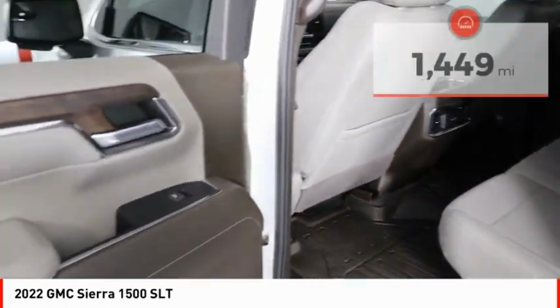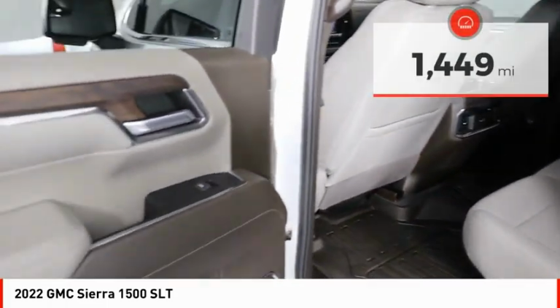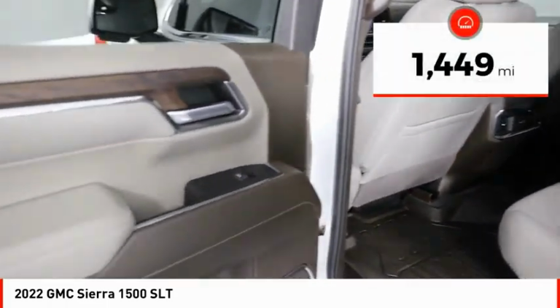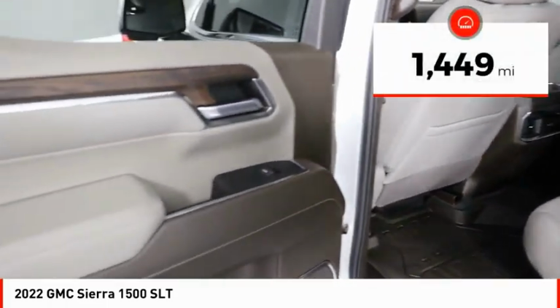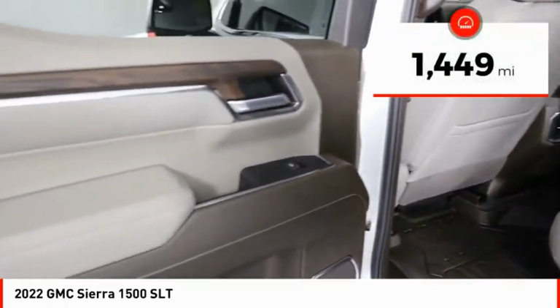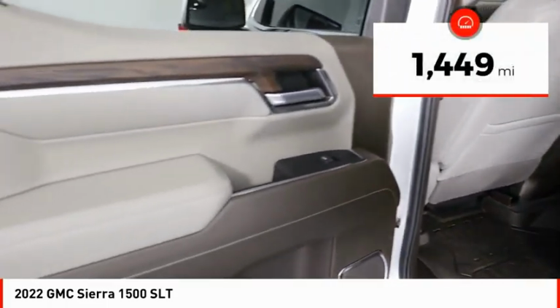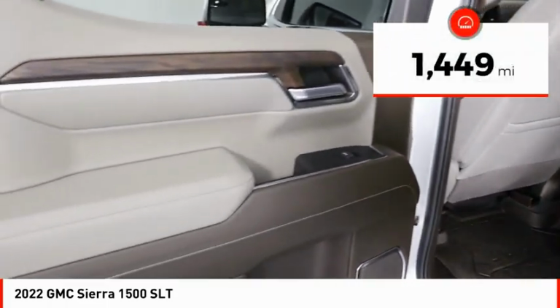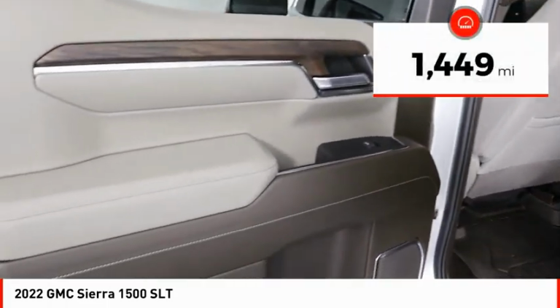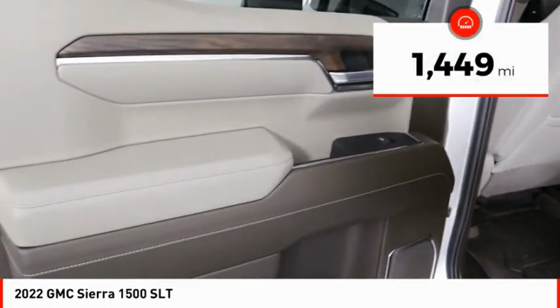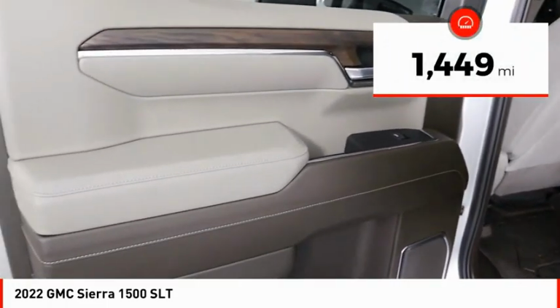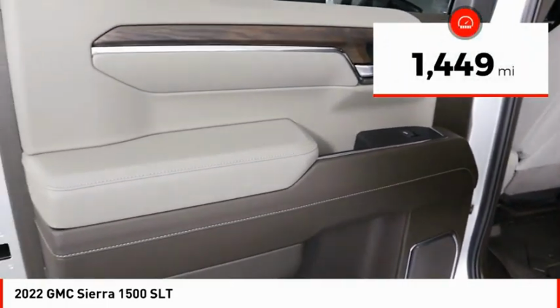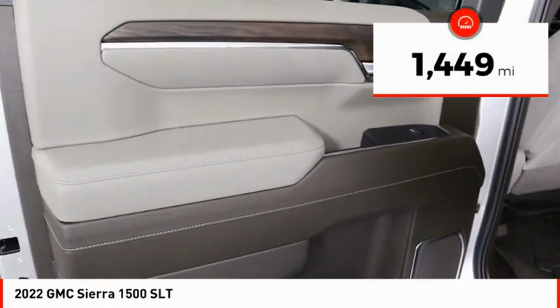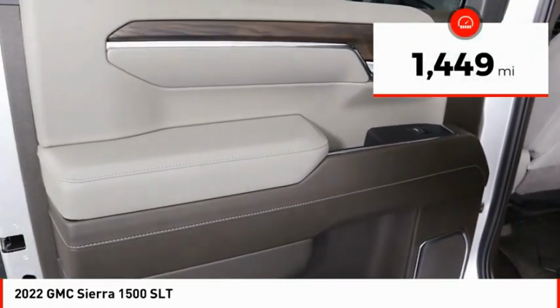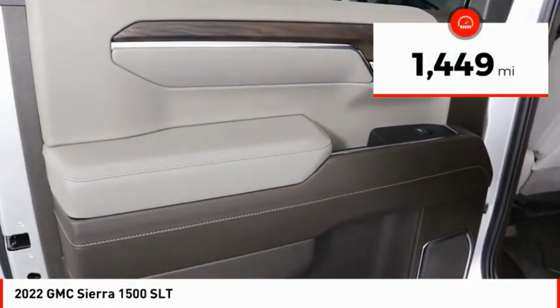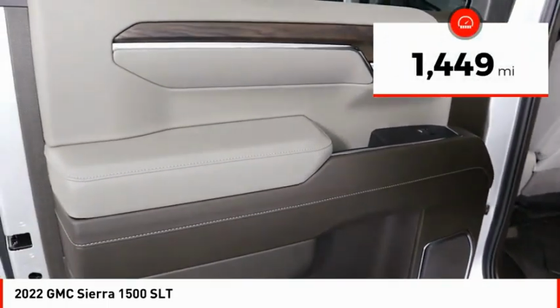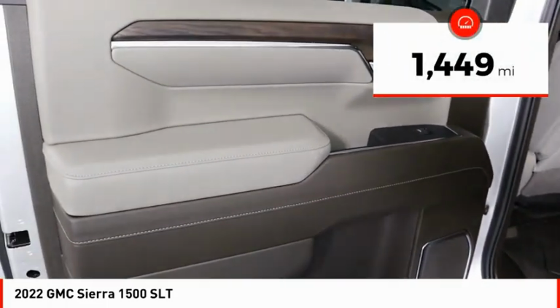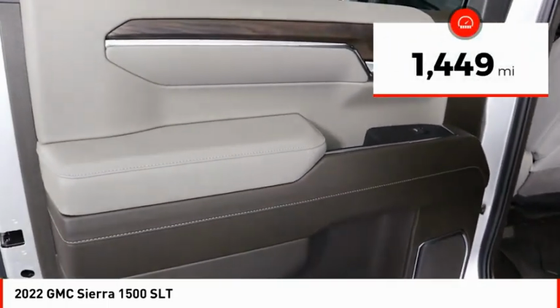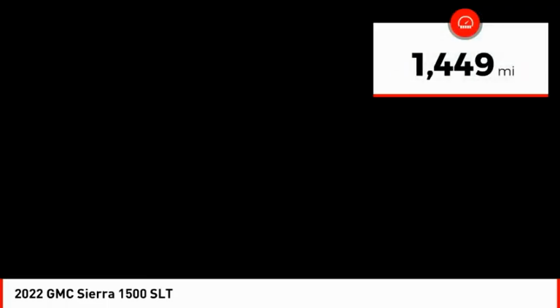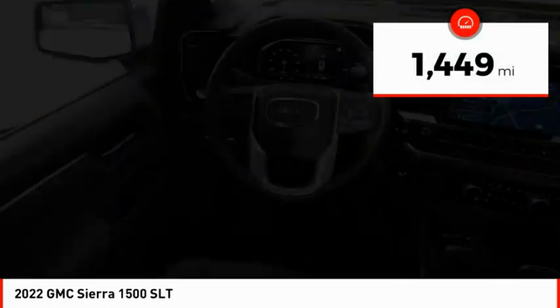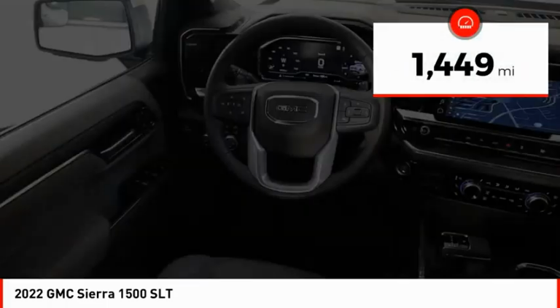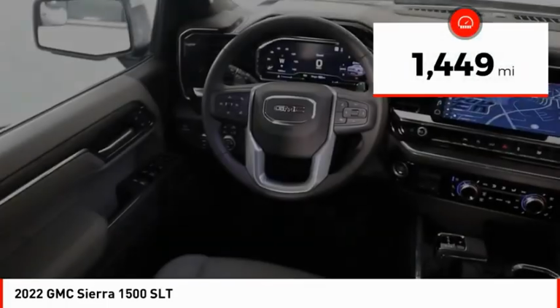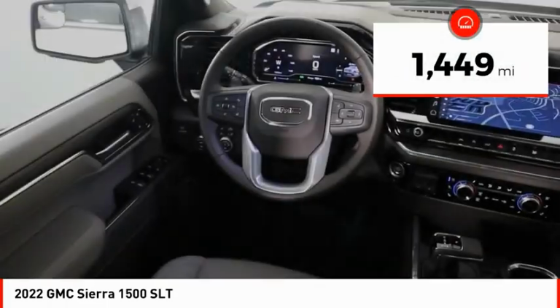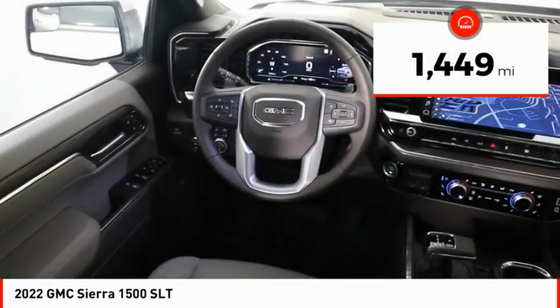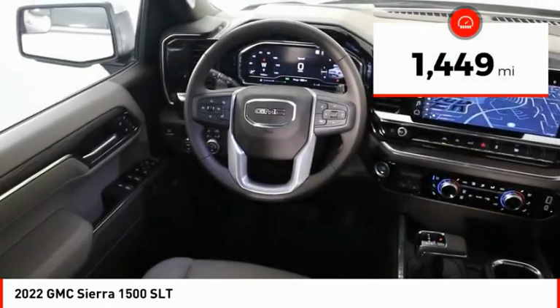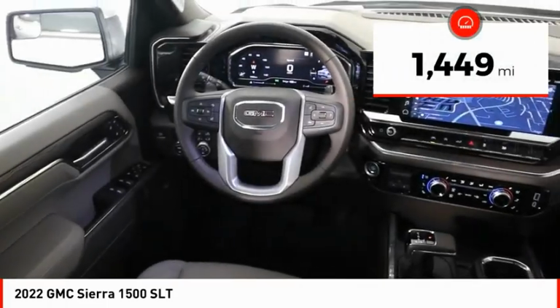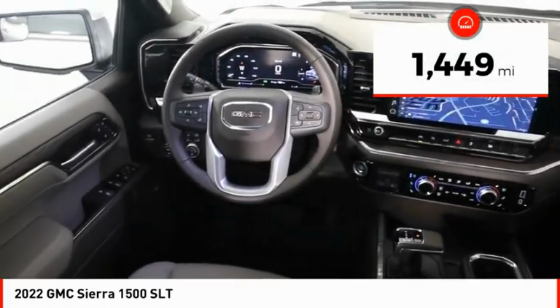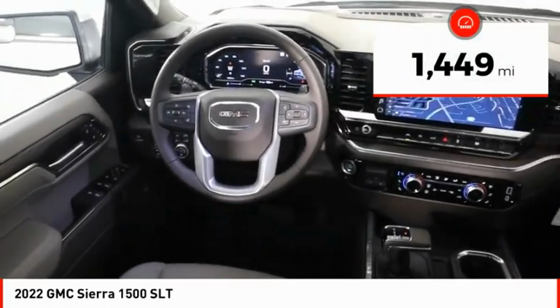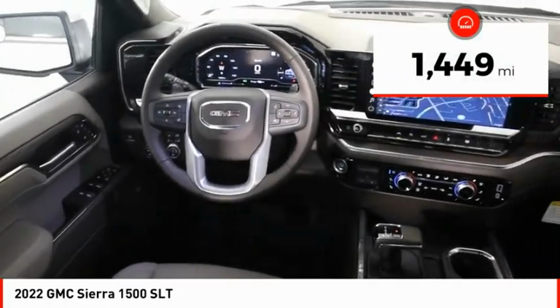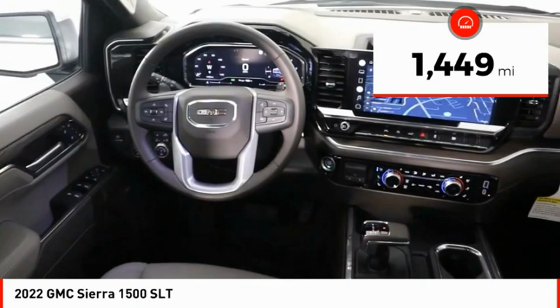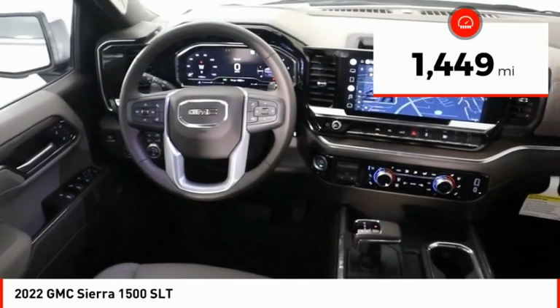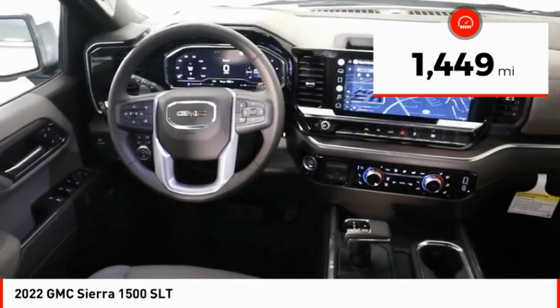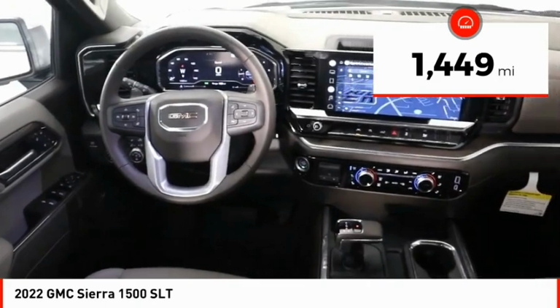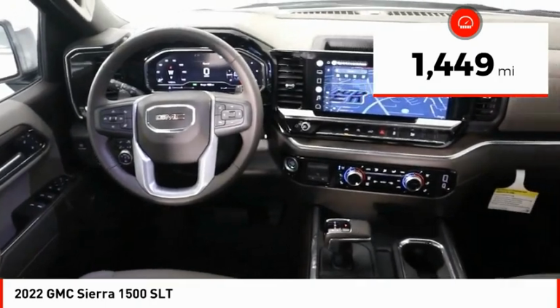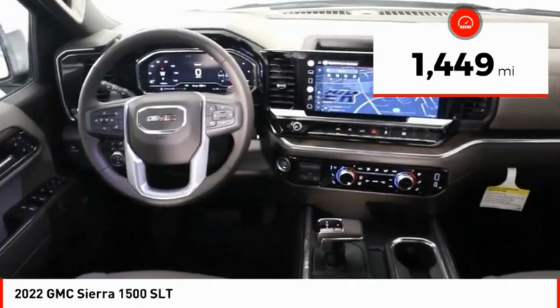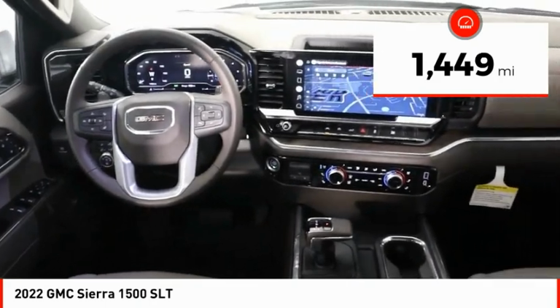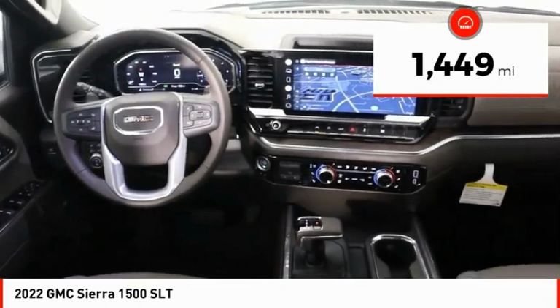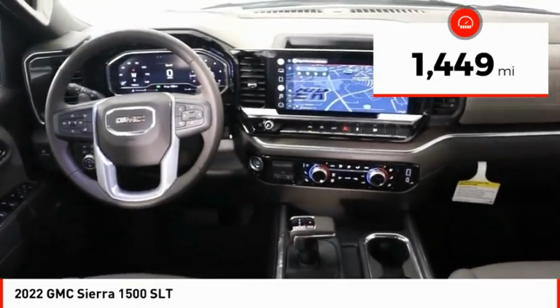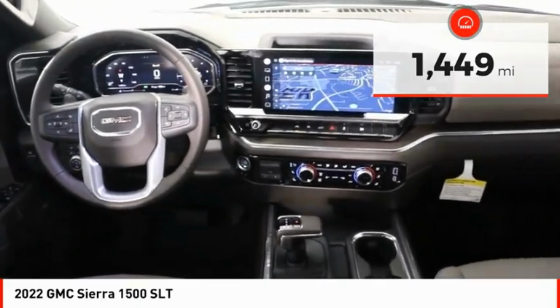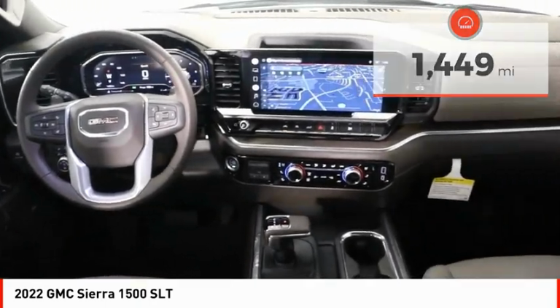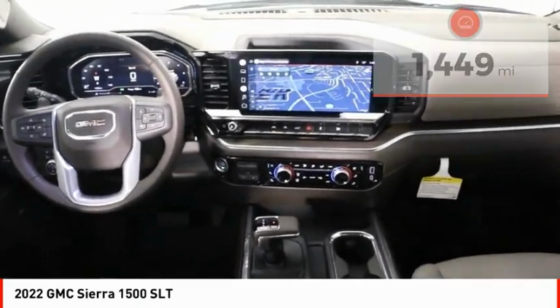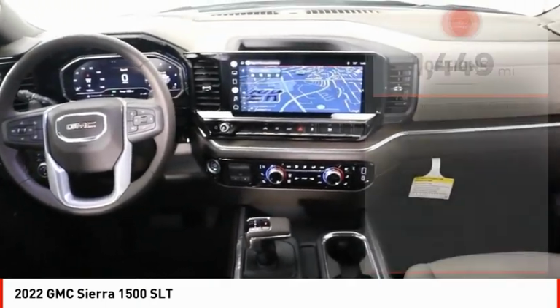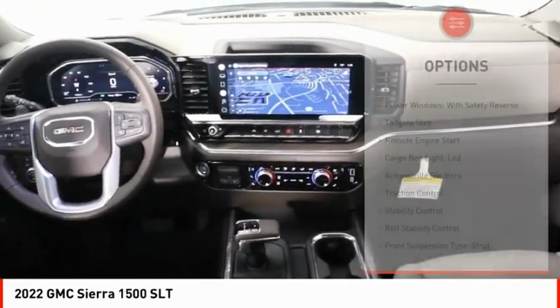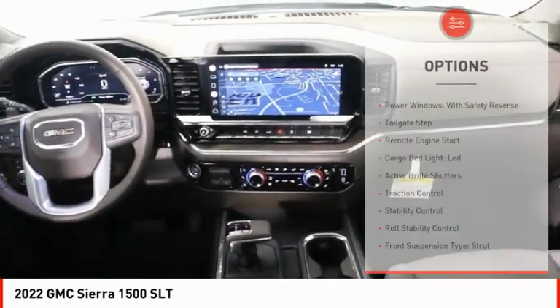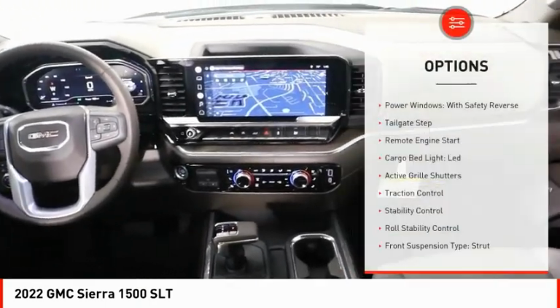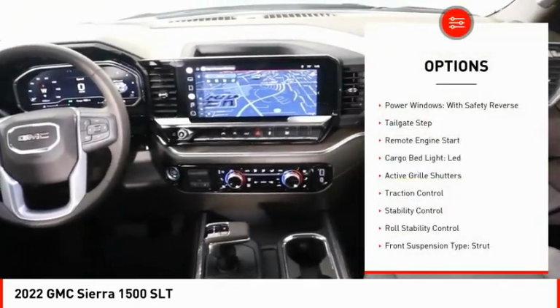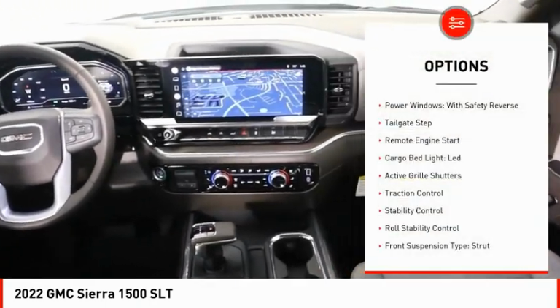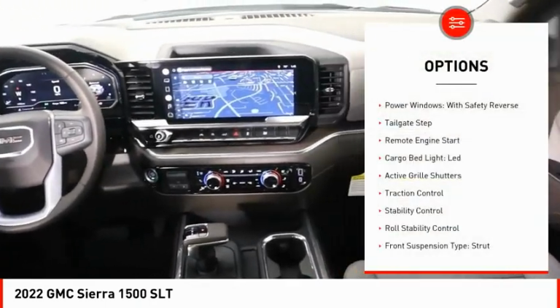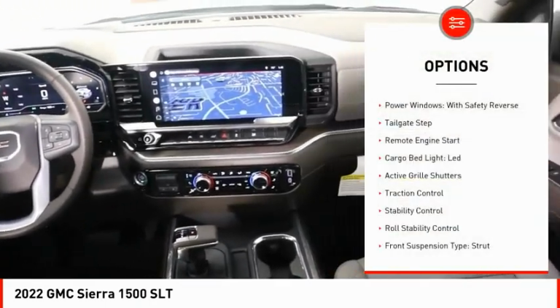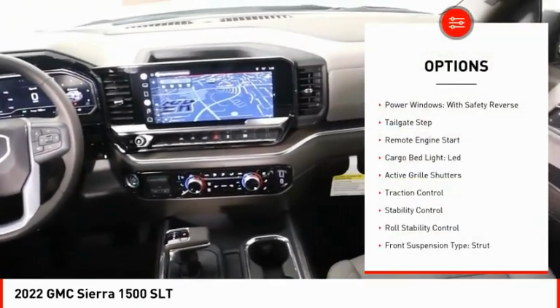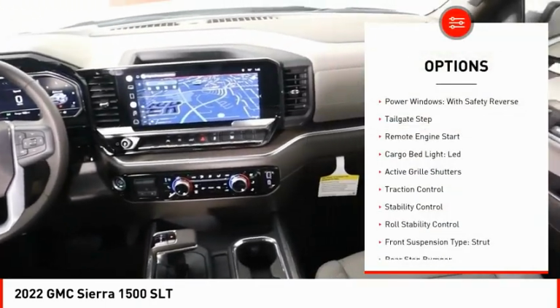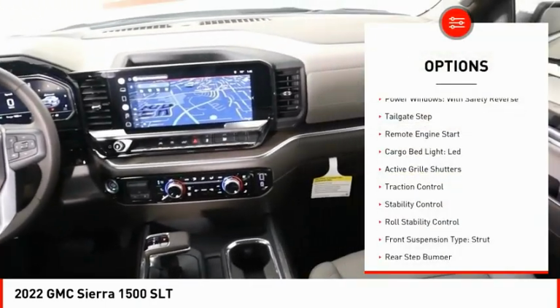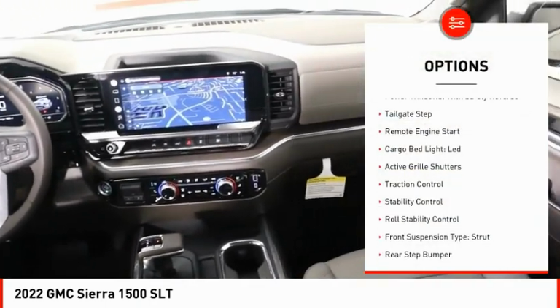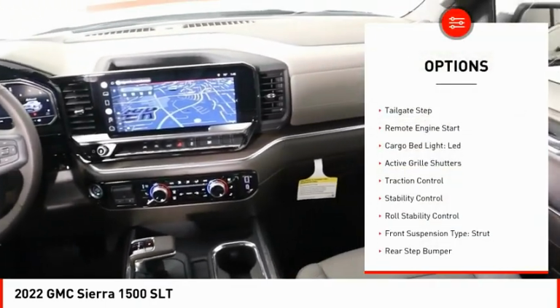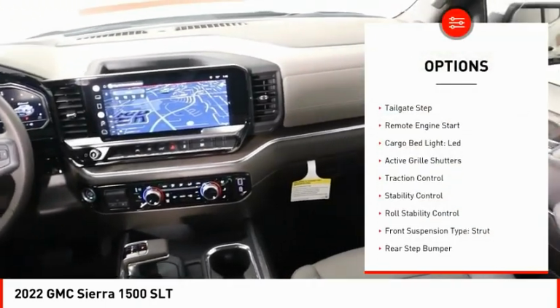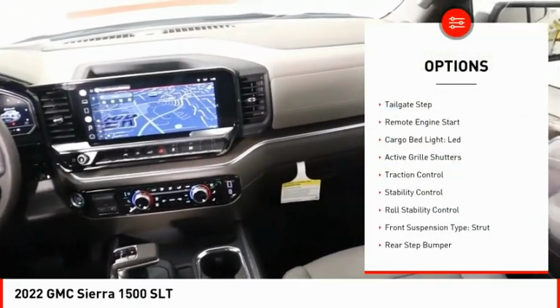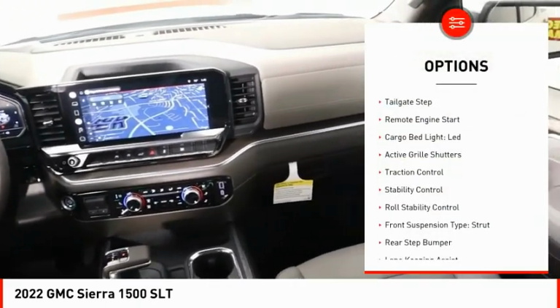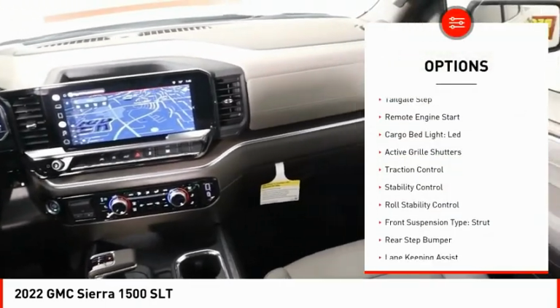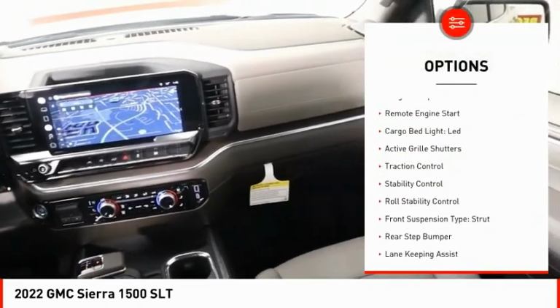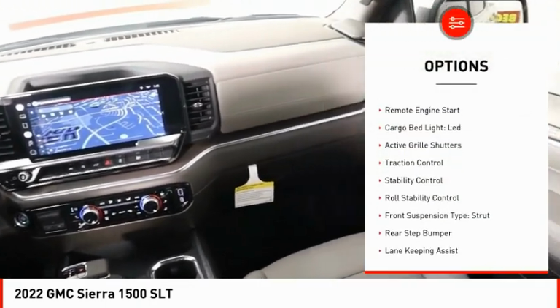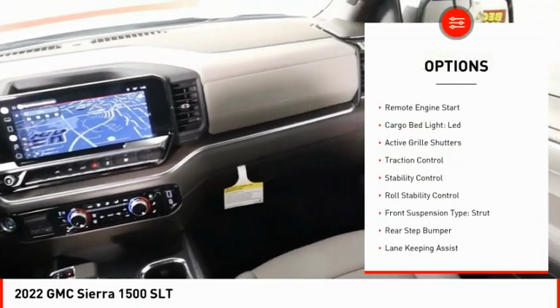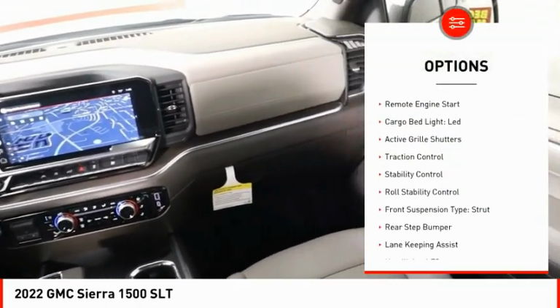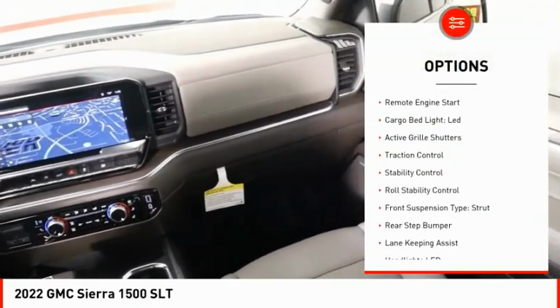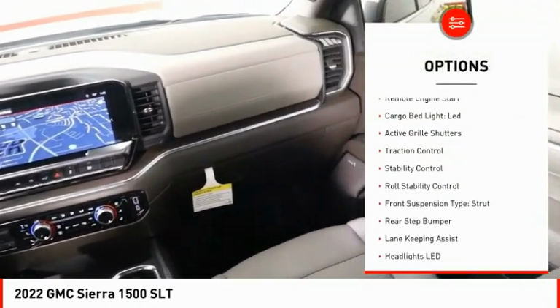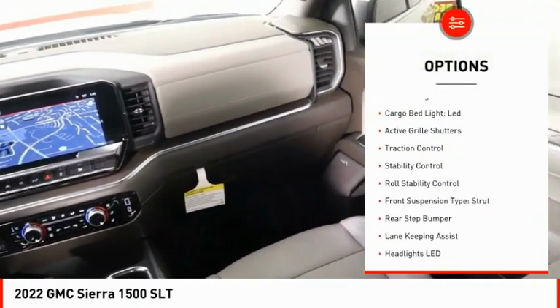This vehicle has less than 2,000 miles. Here are some of this vehicle's great options: power windows with safety reverse,